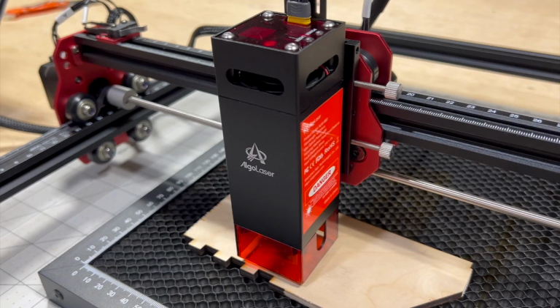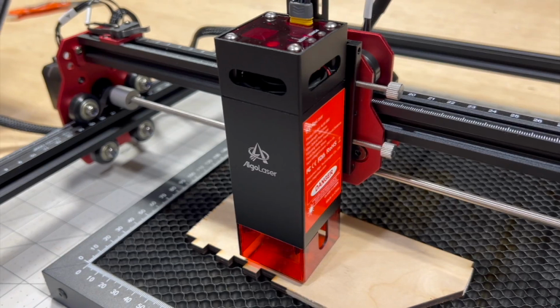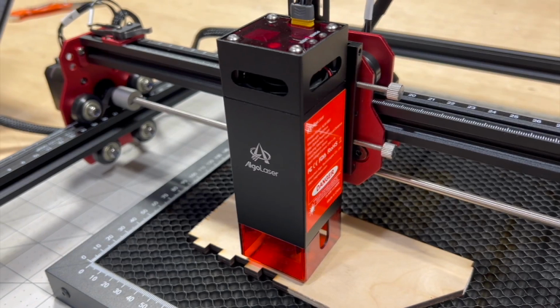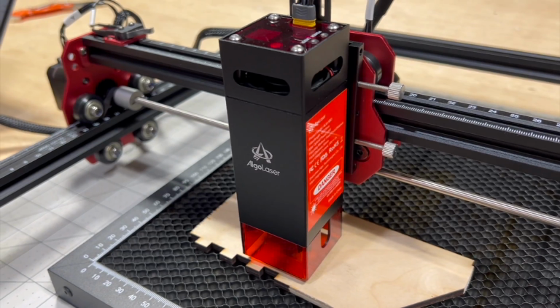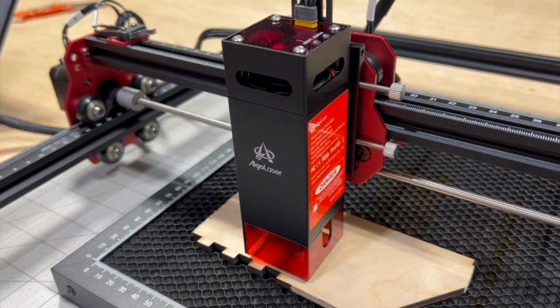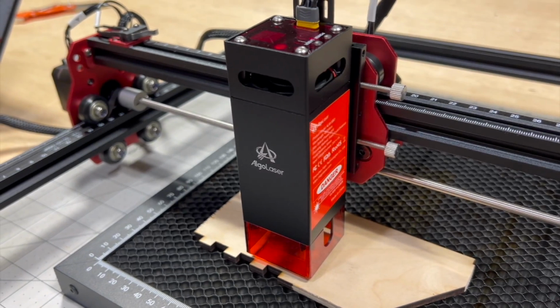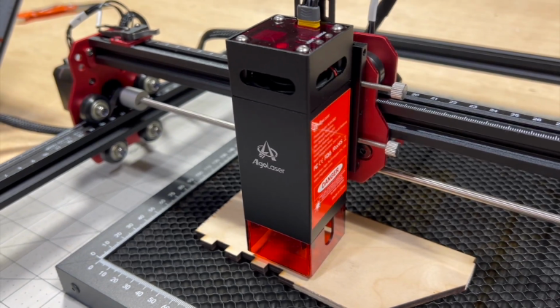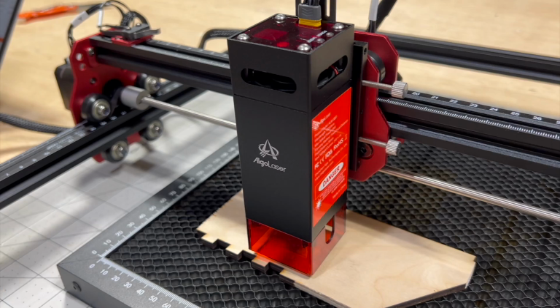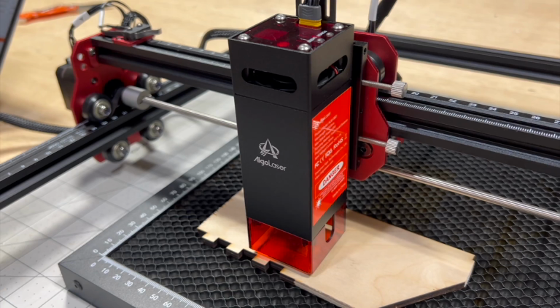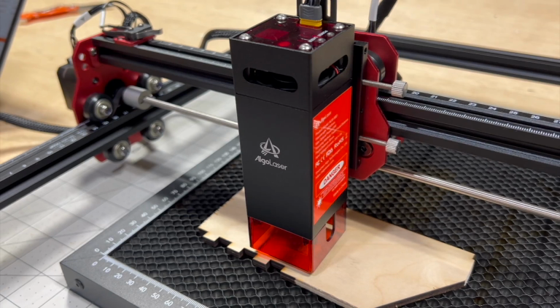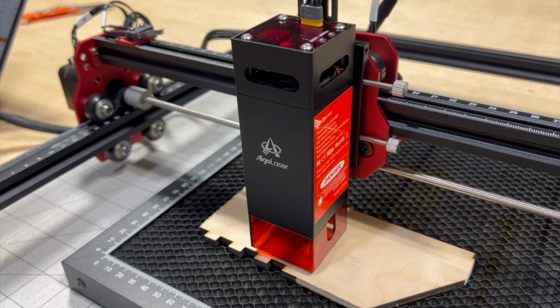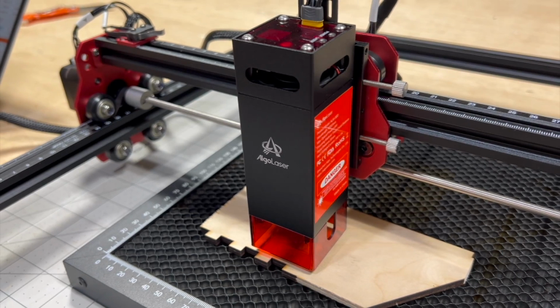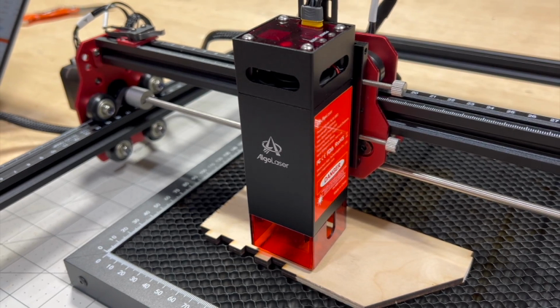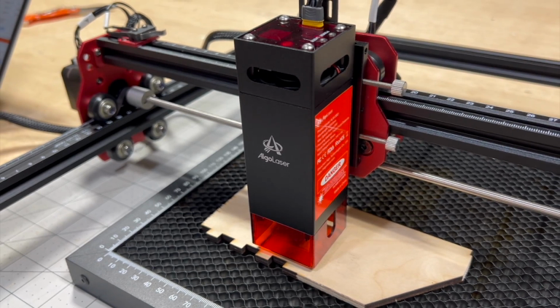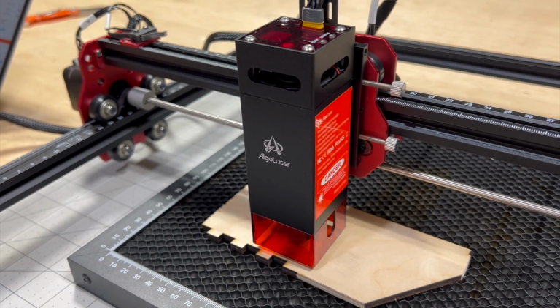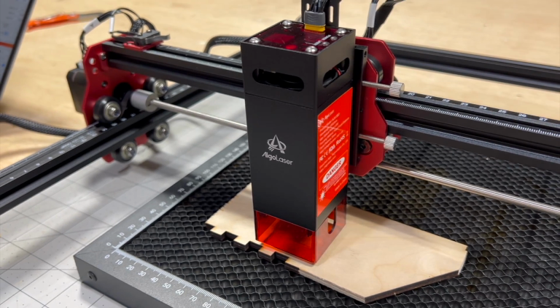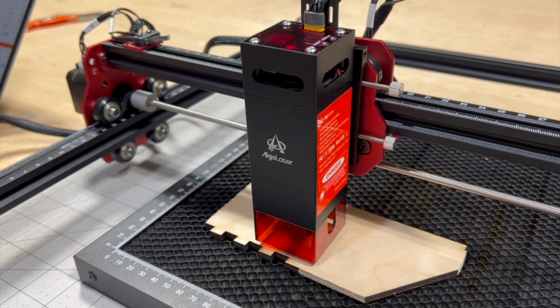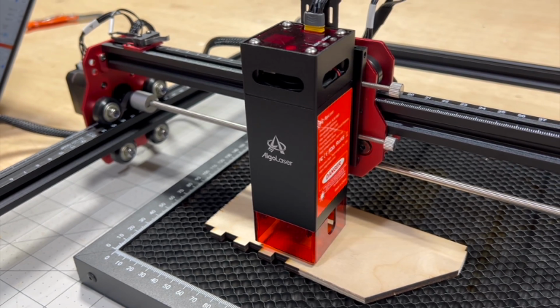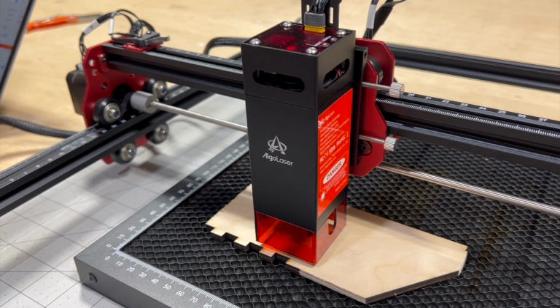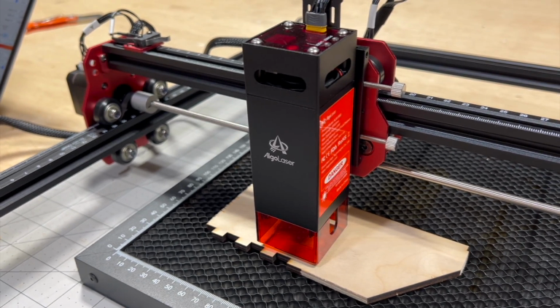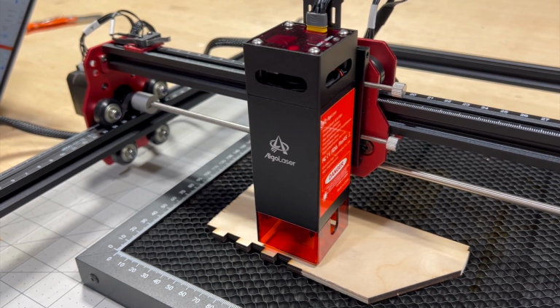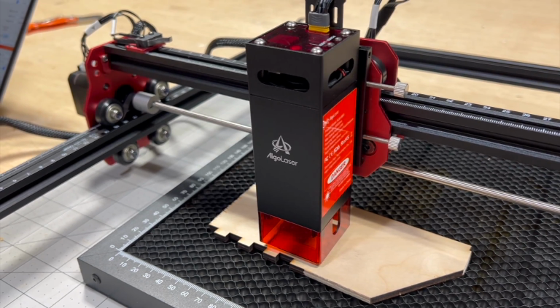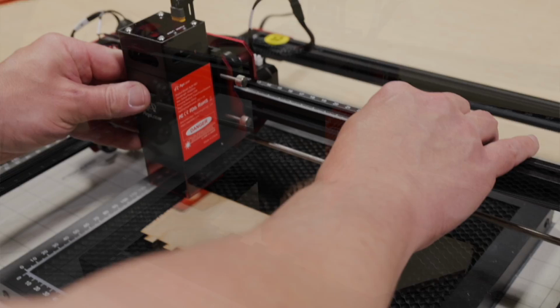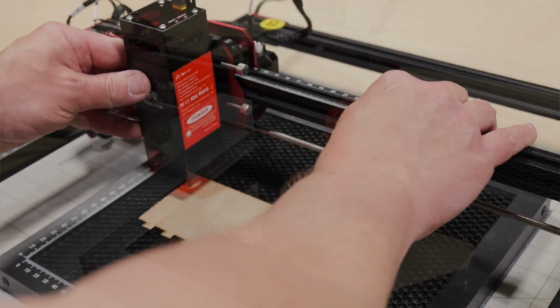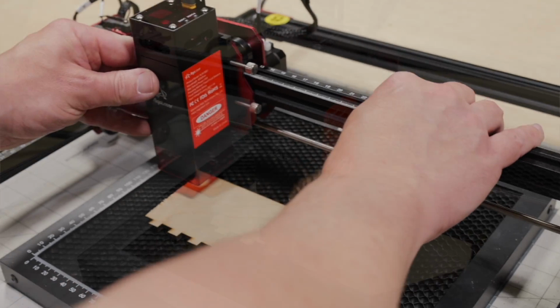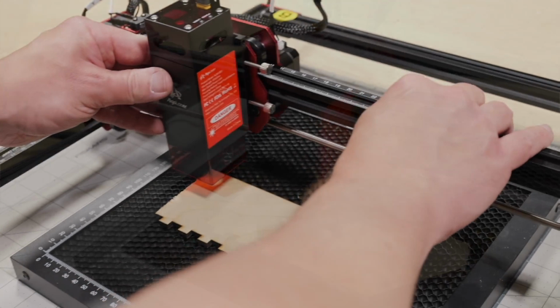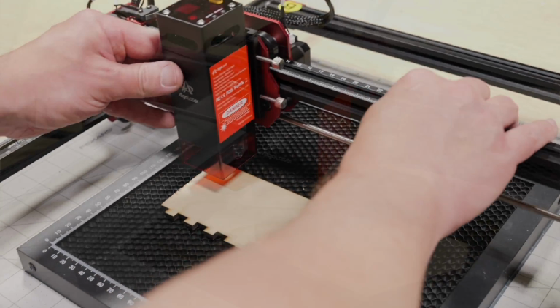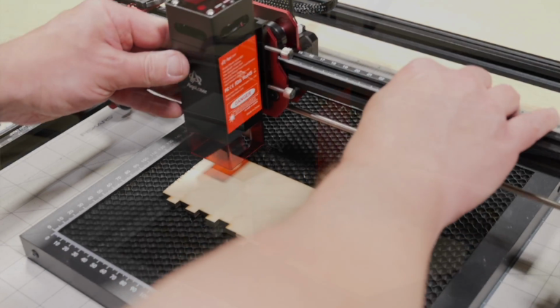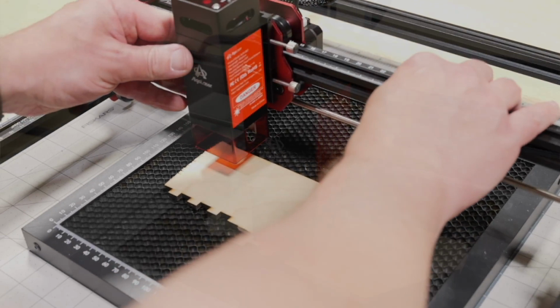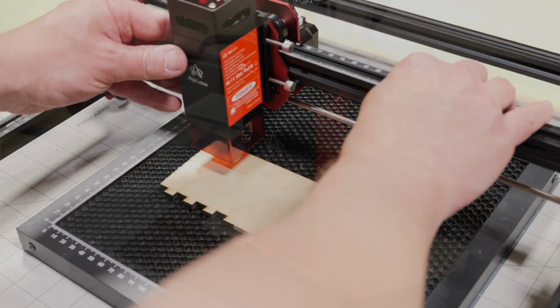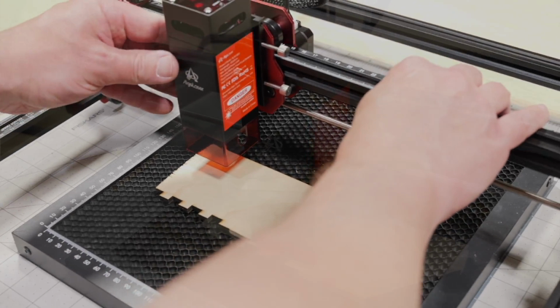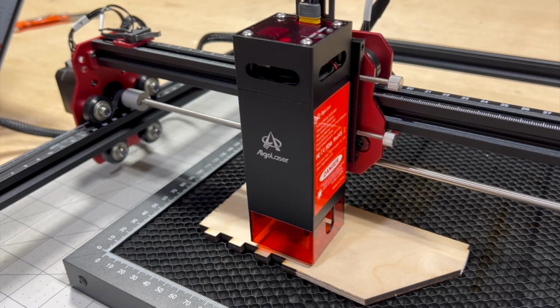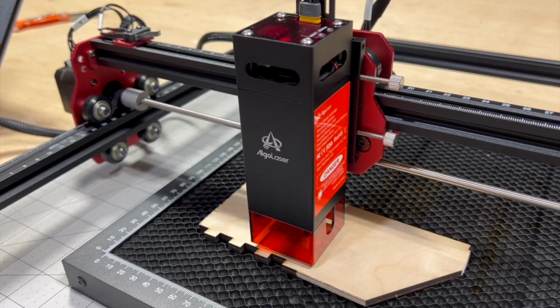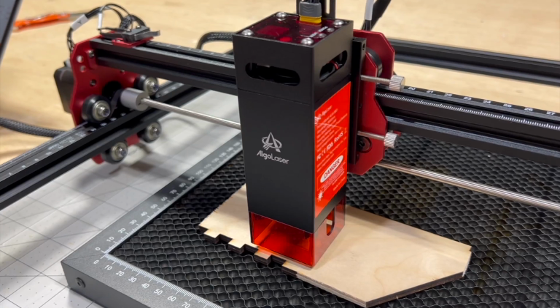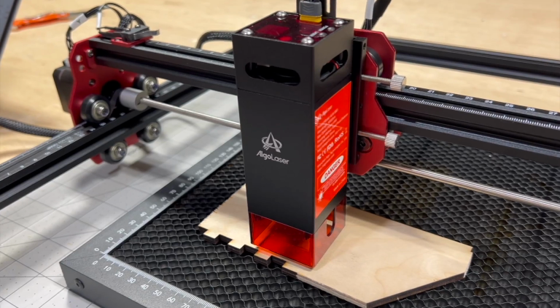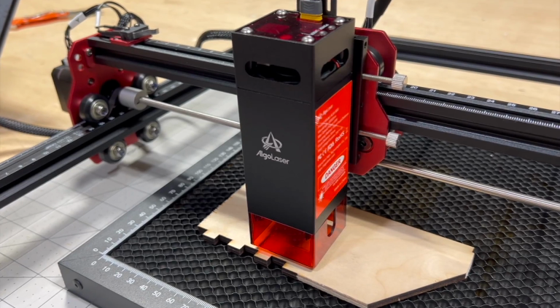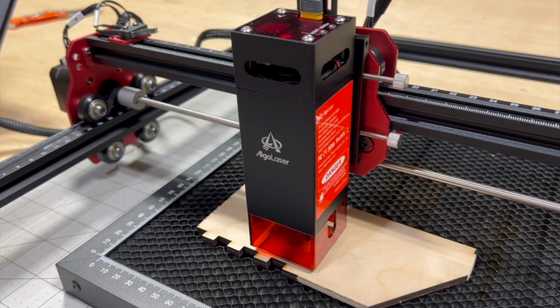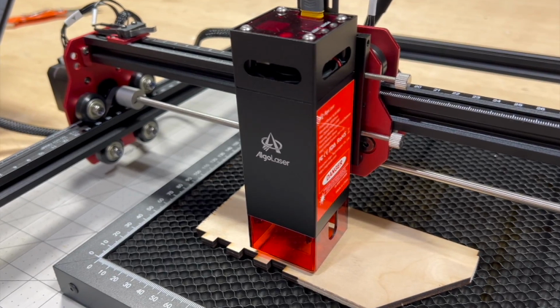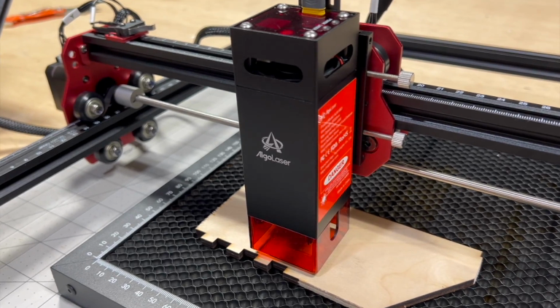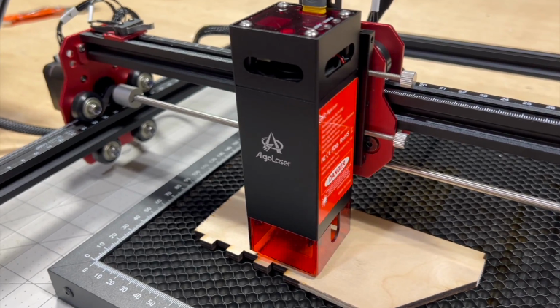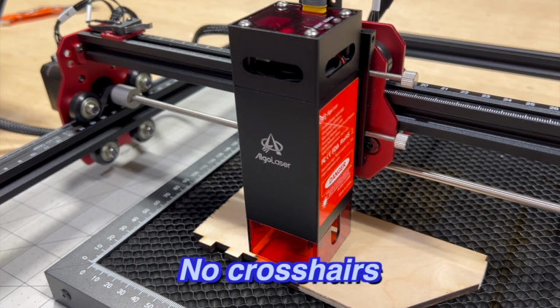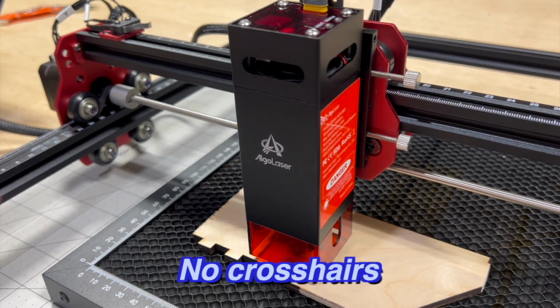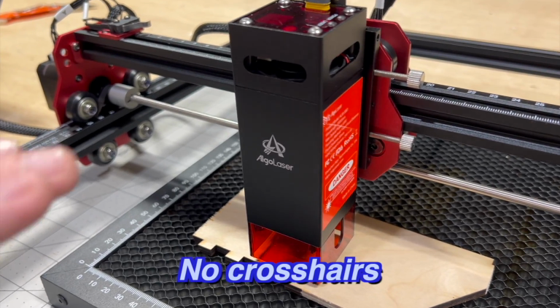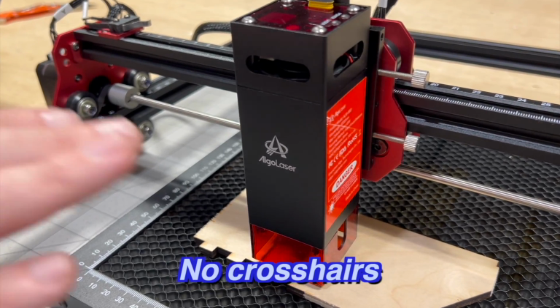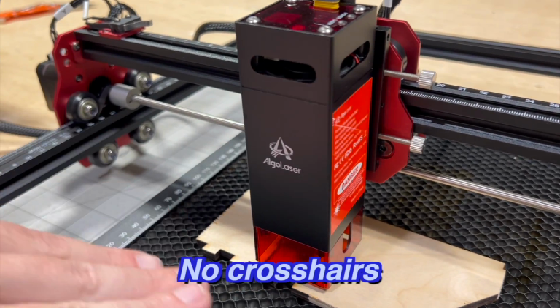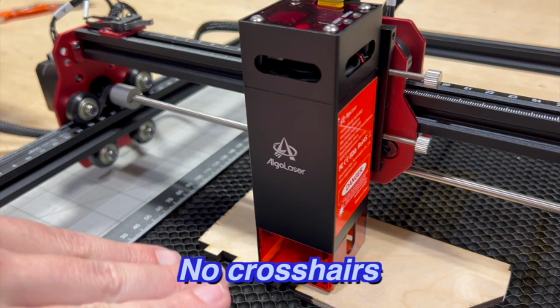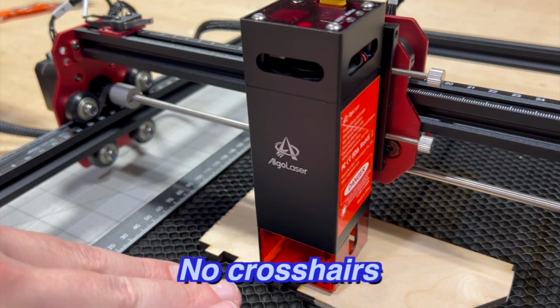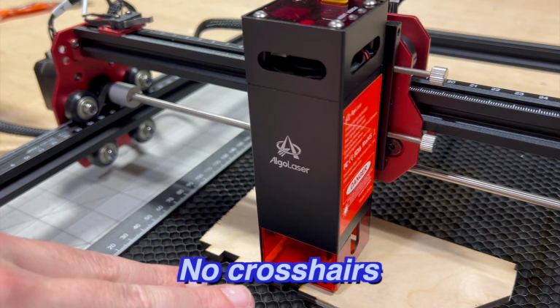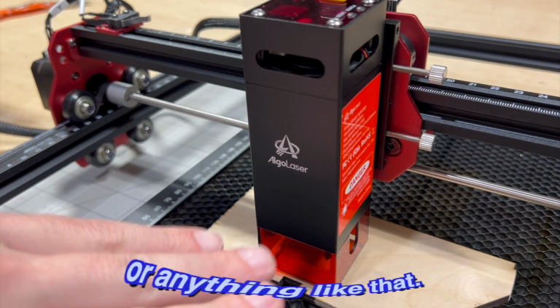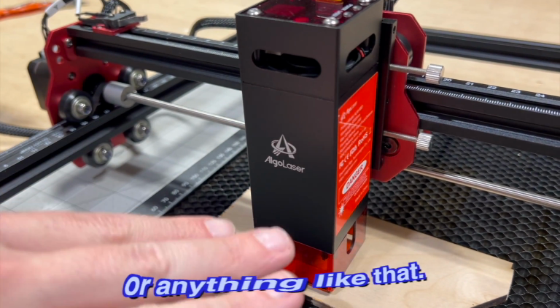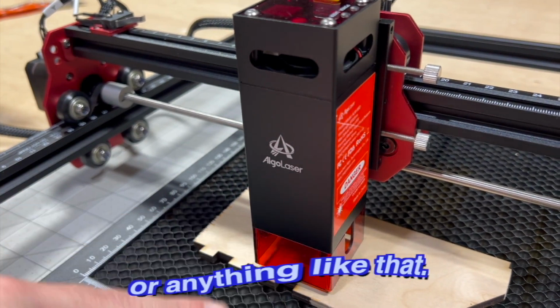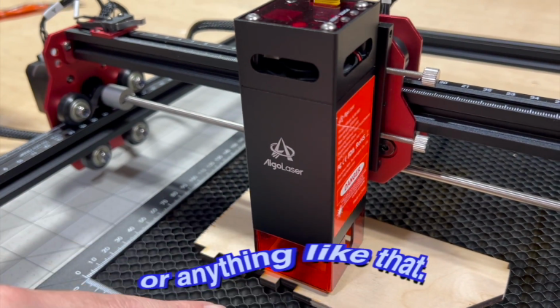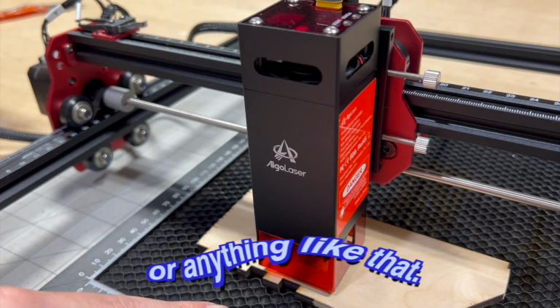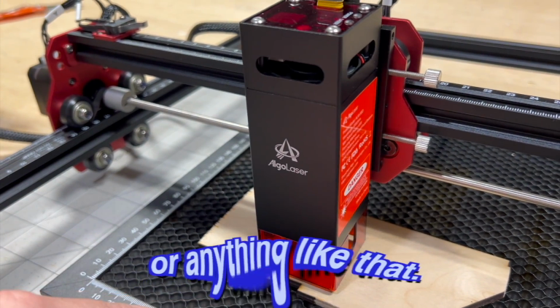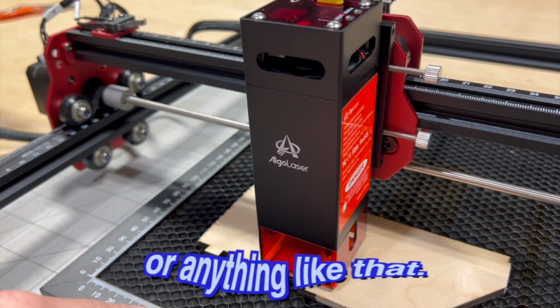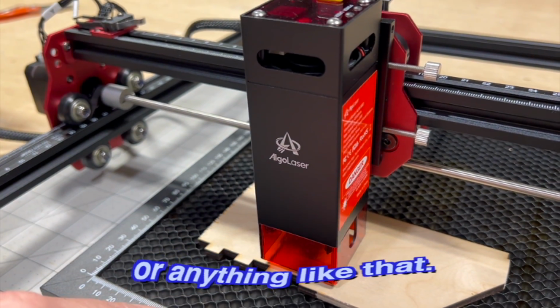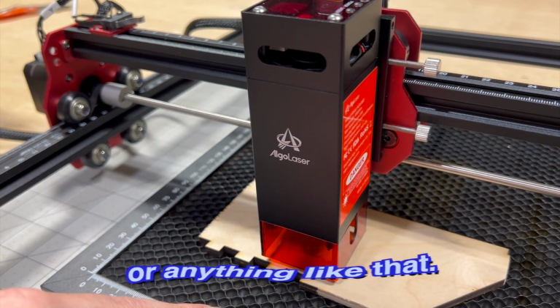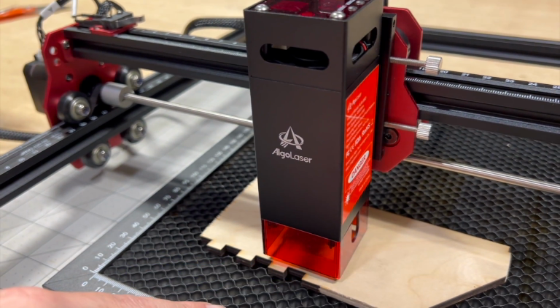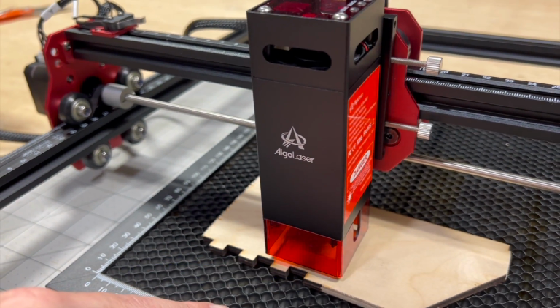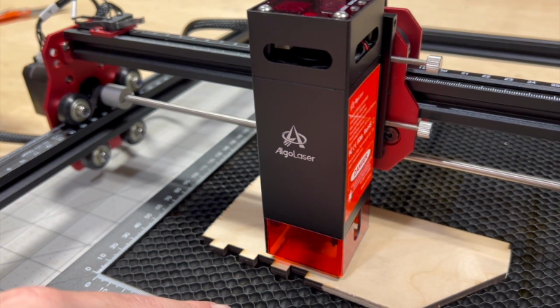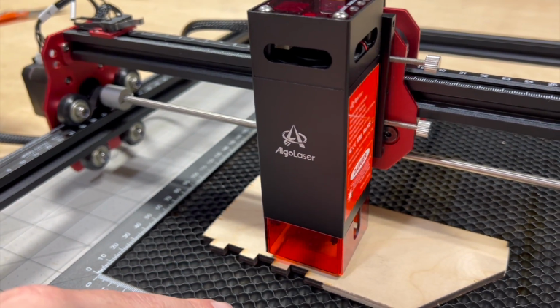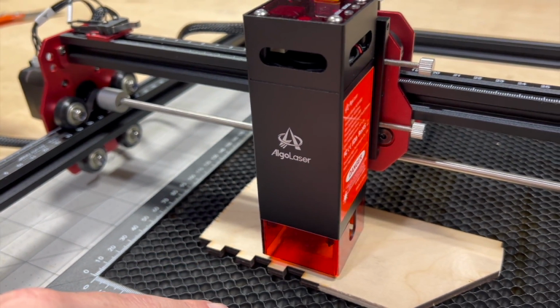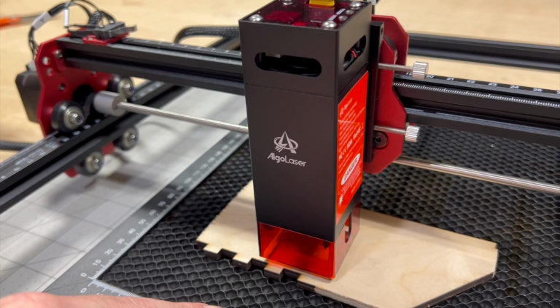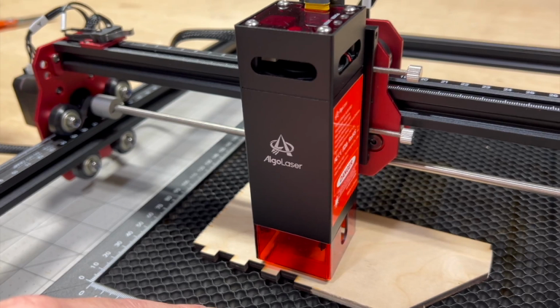So that's how you tell if you've got your material set in the right spot — there's no crosshairs or anything like that on this machine.